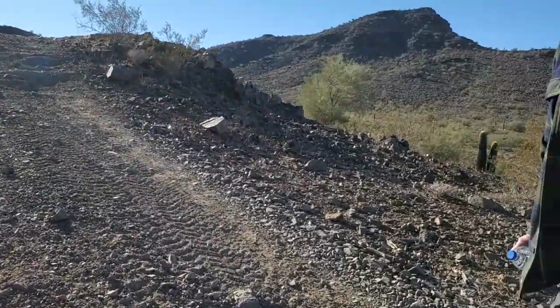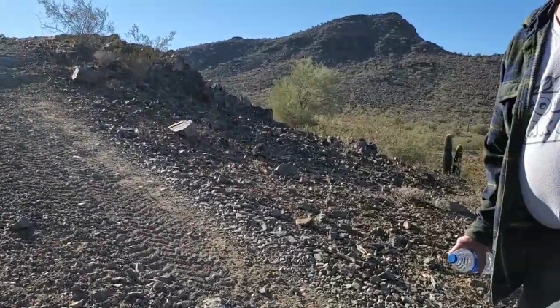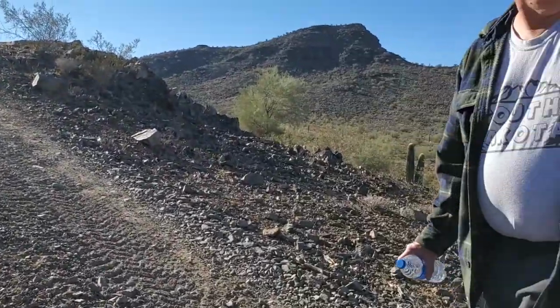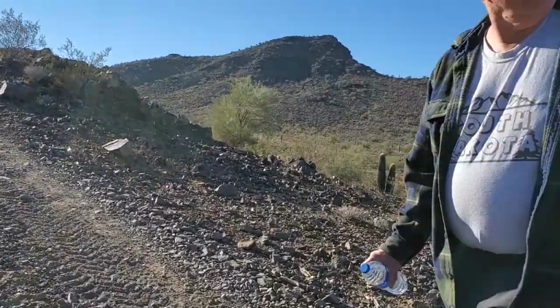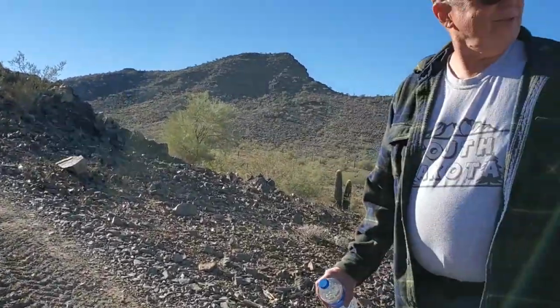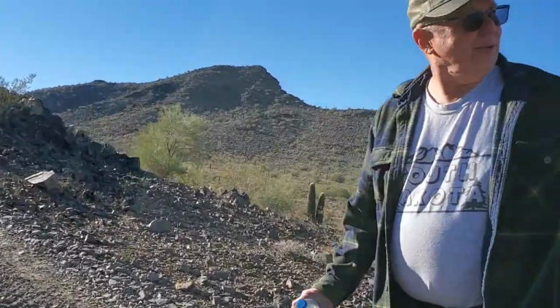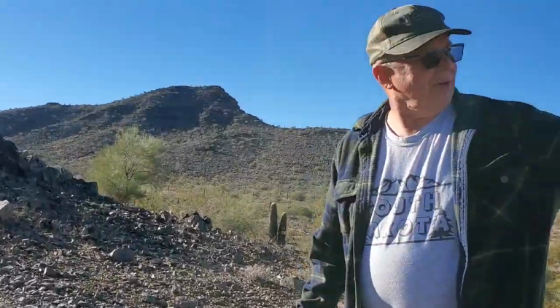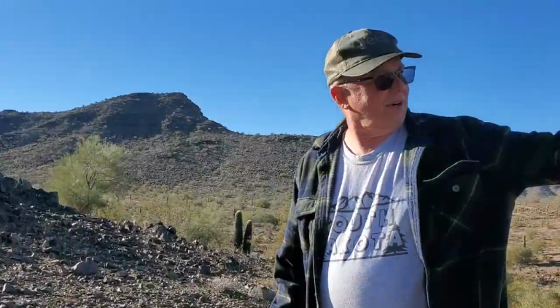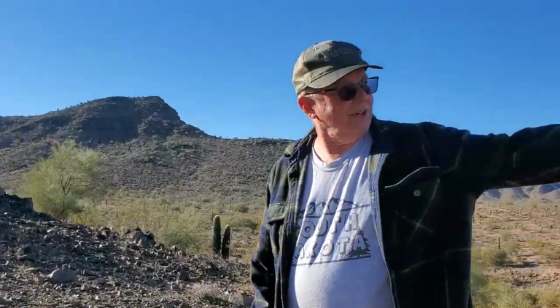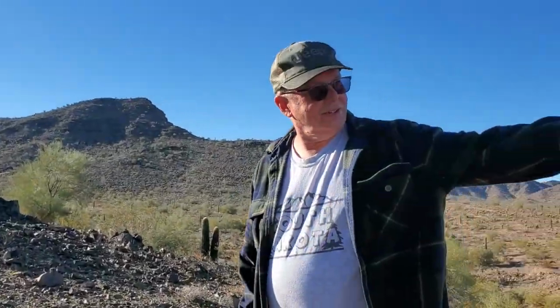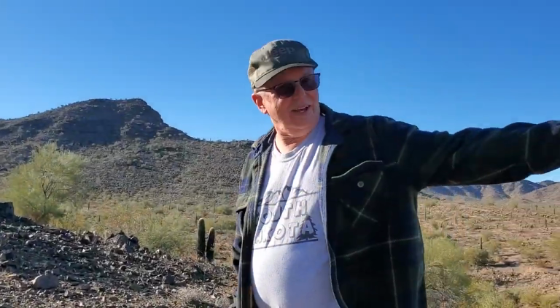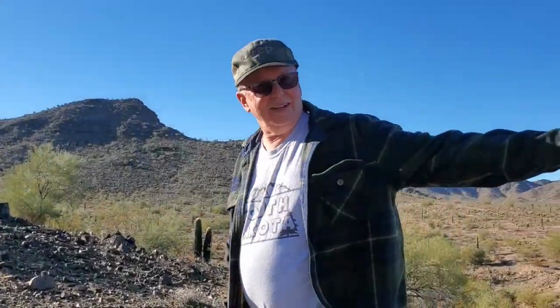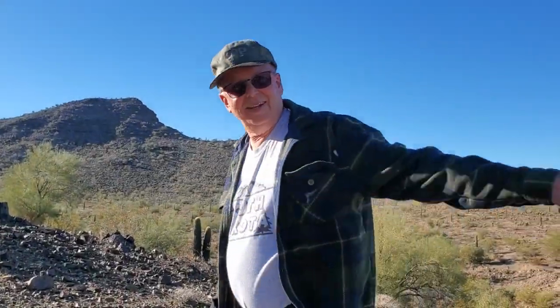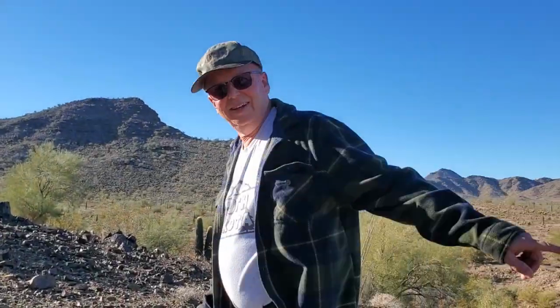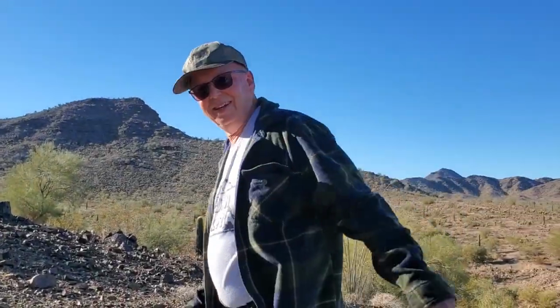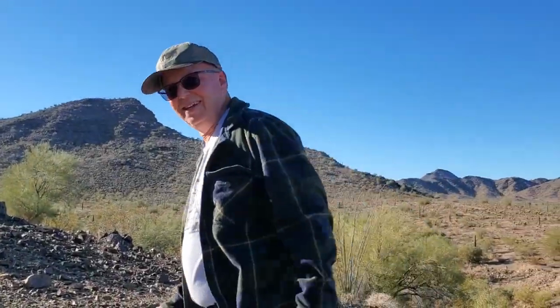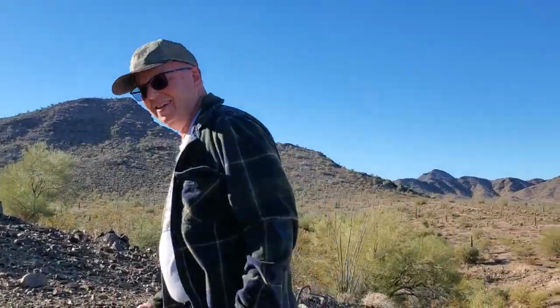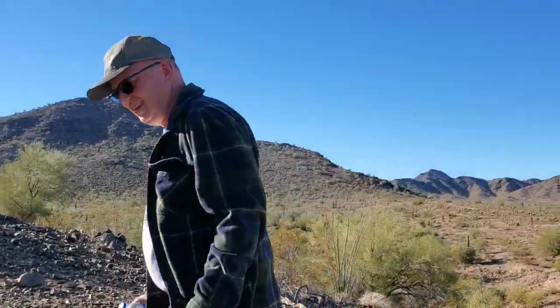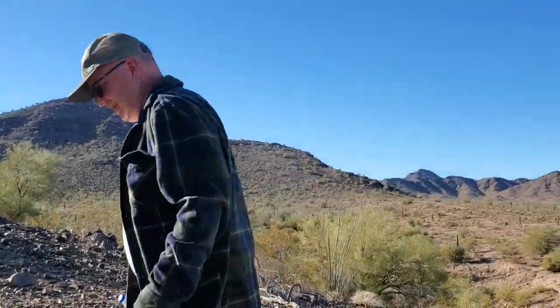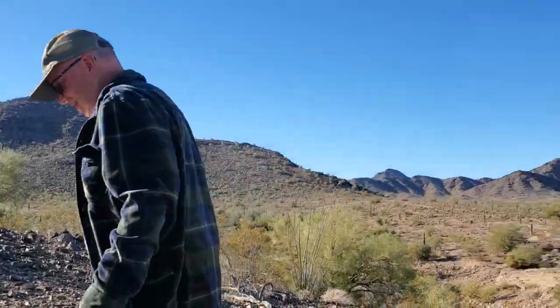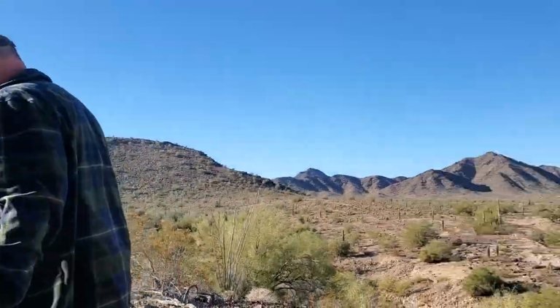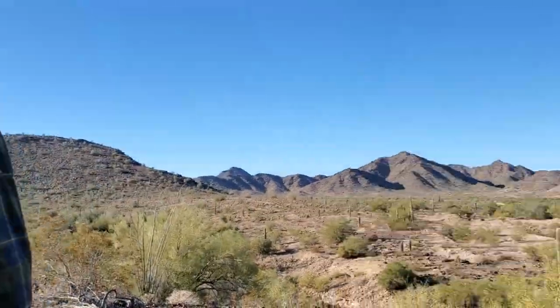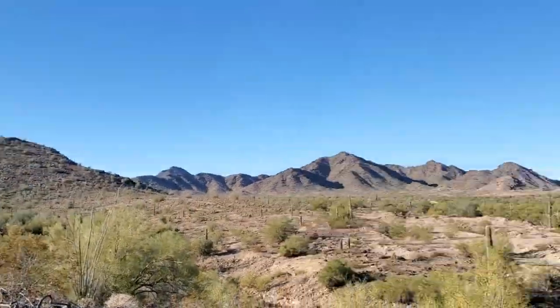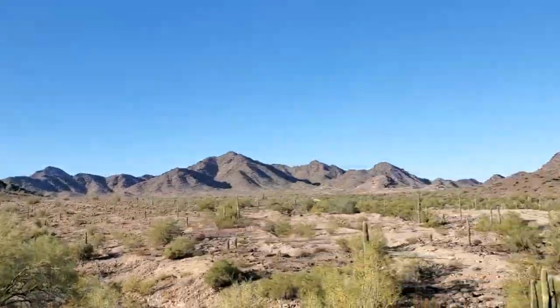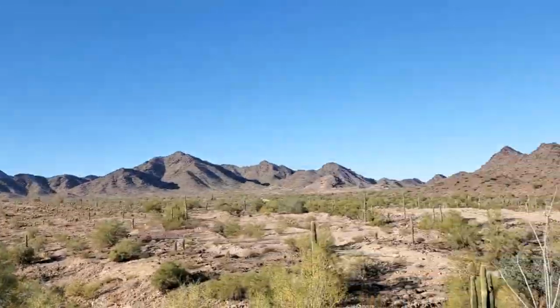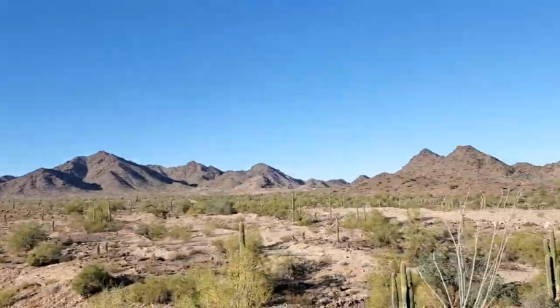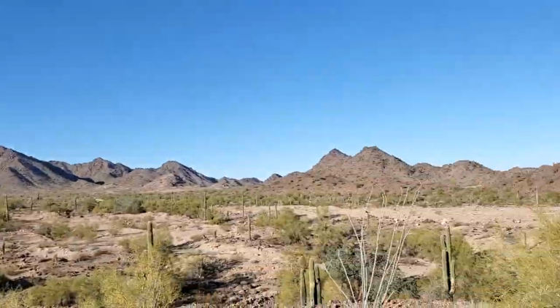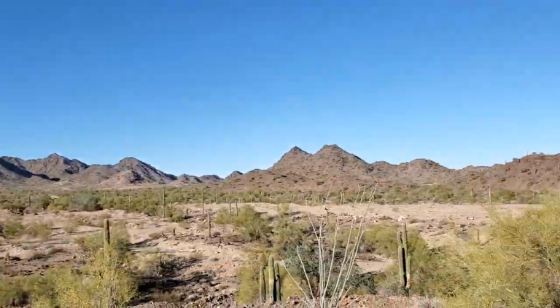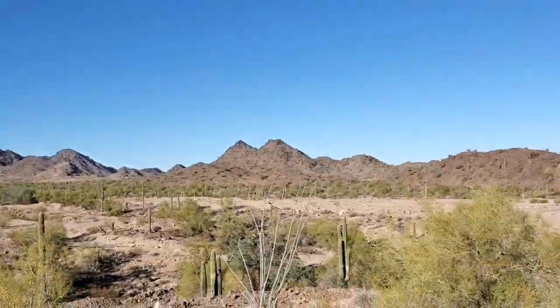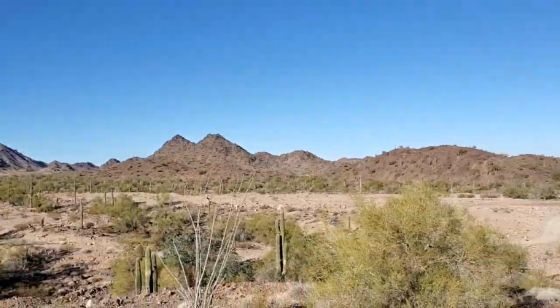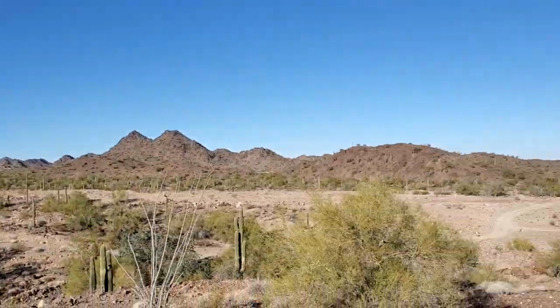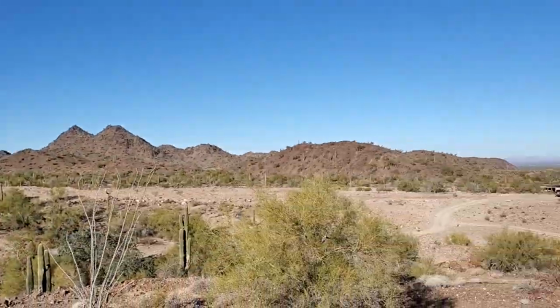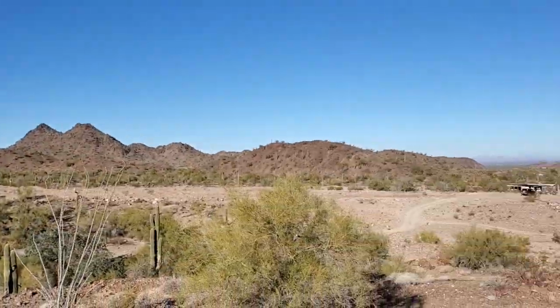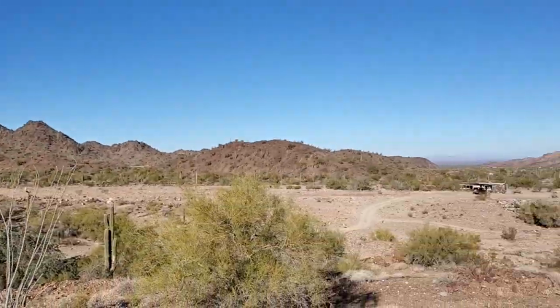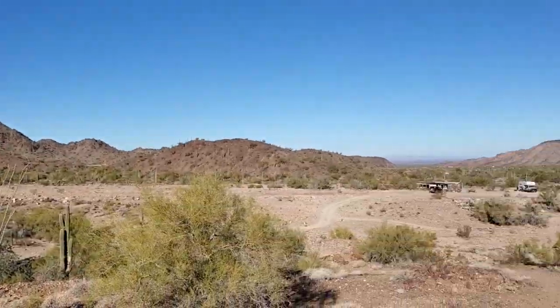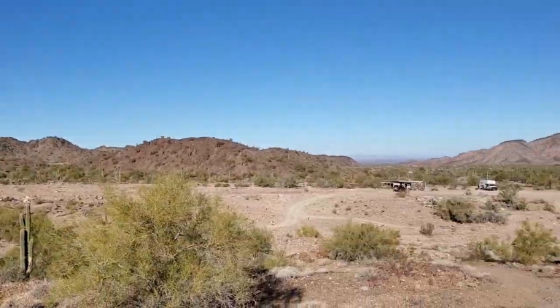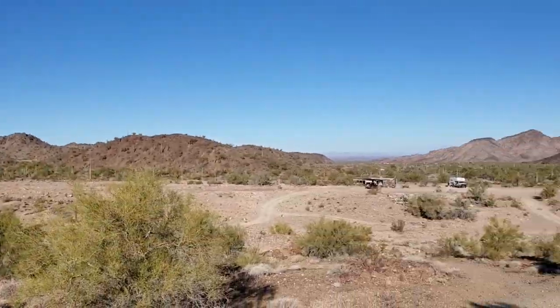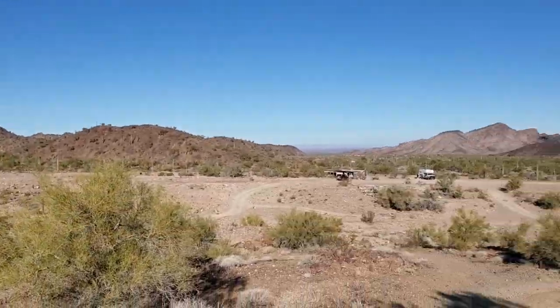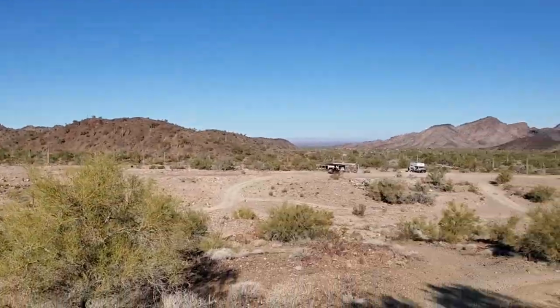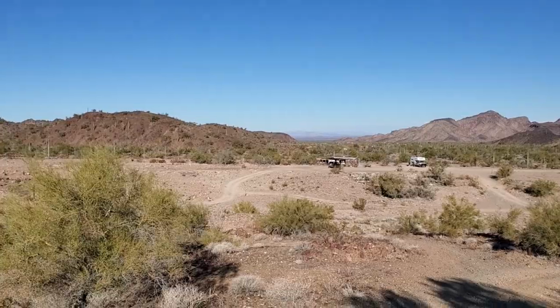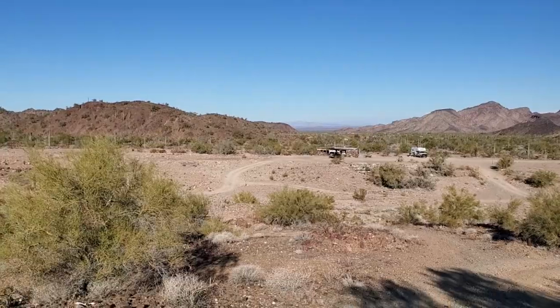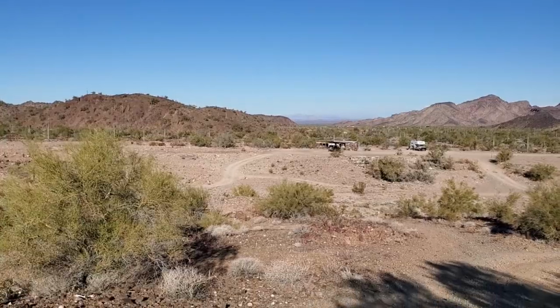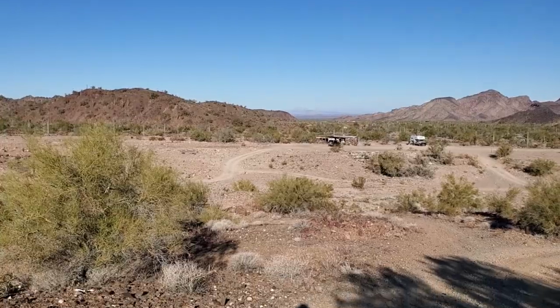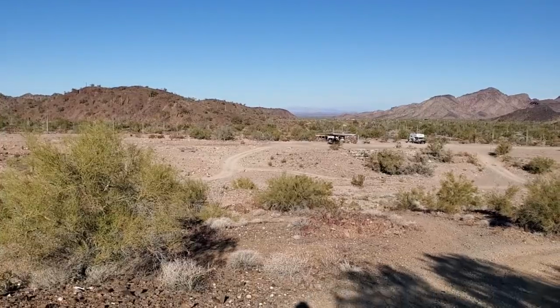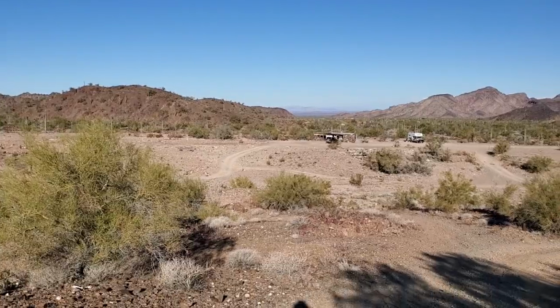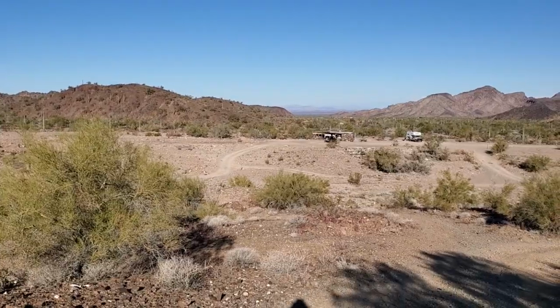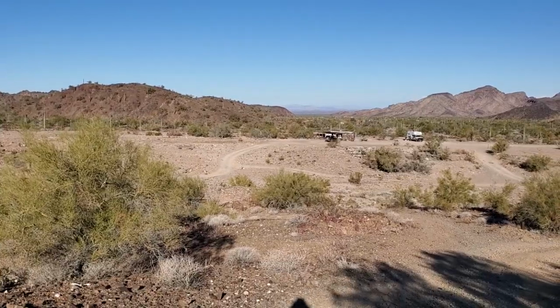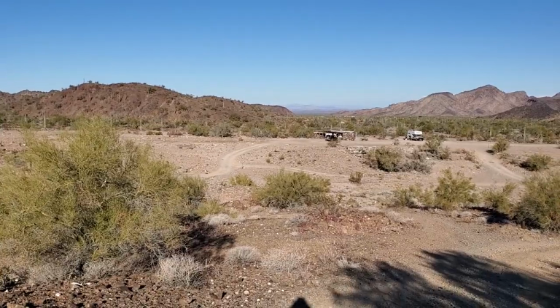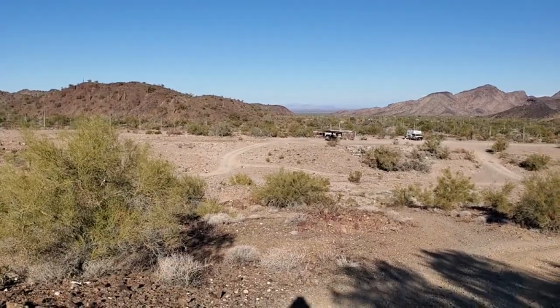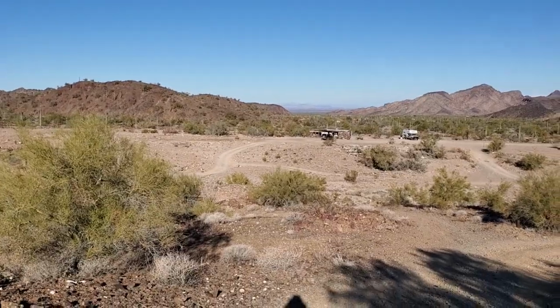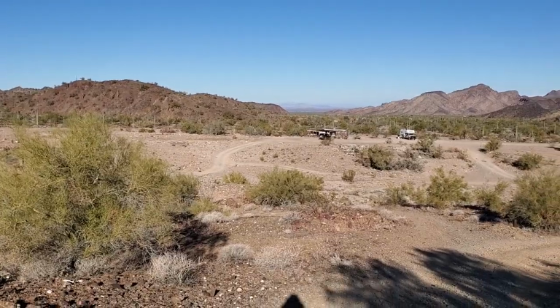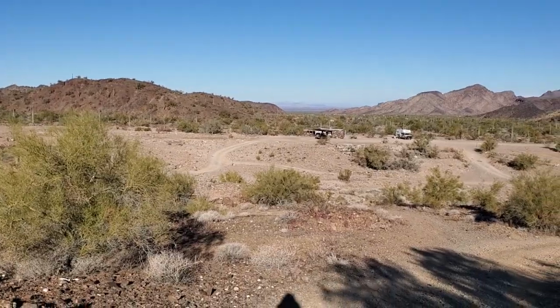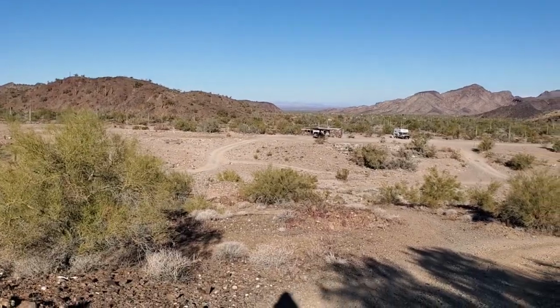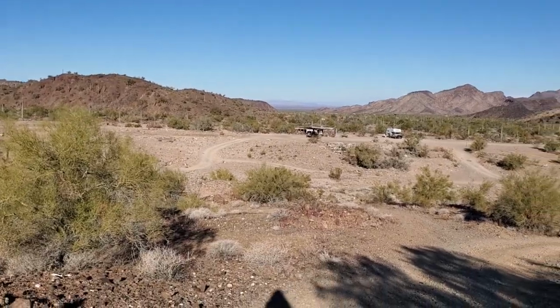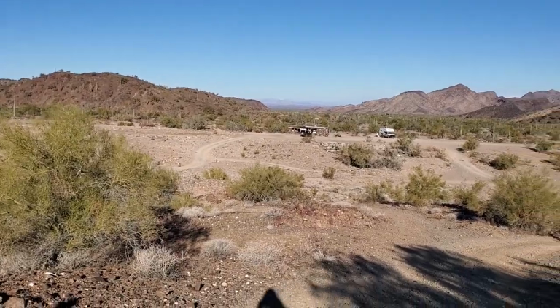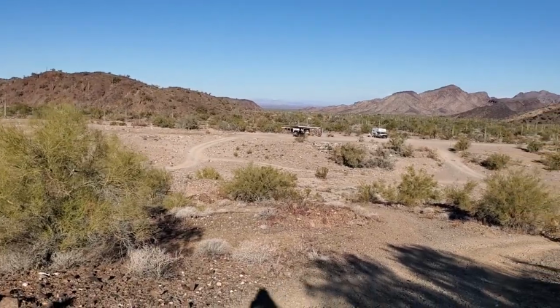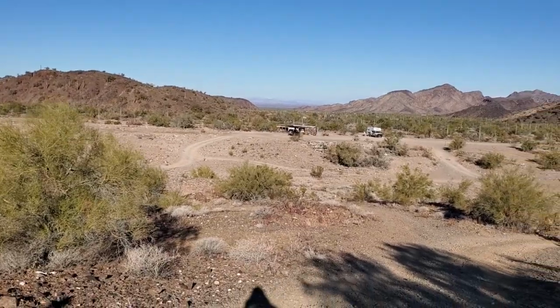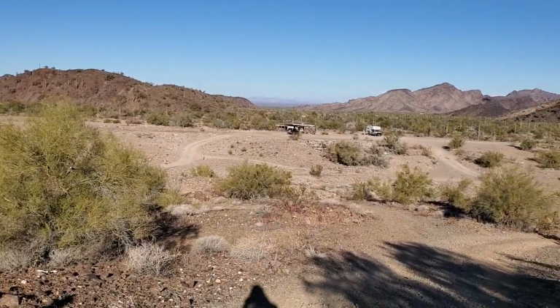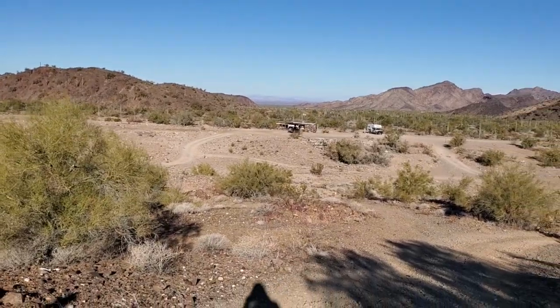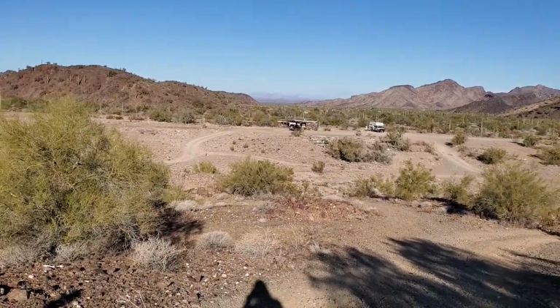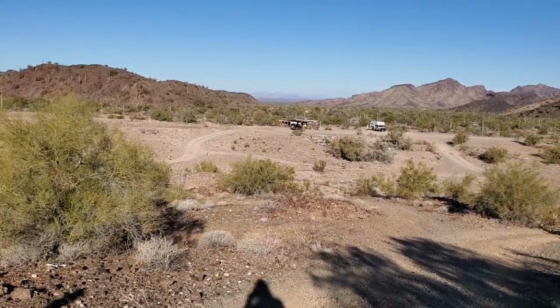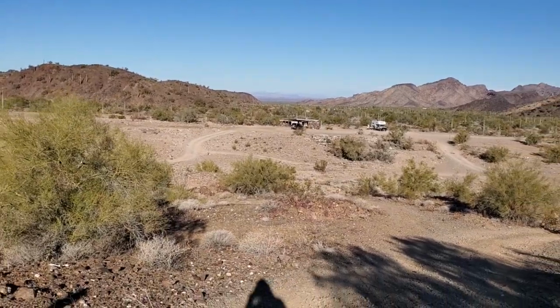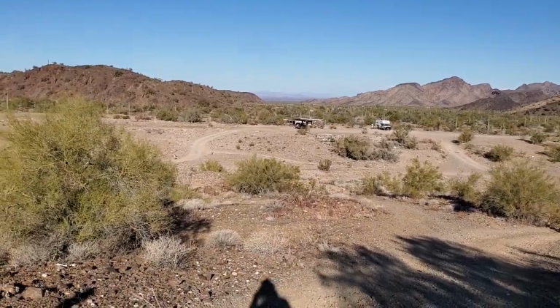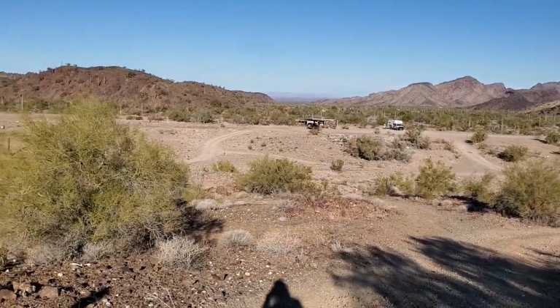Look where our car's at — all the way down there.